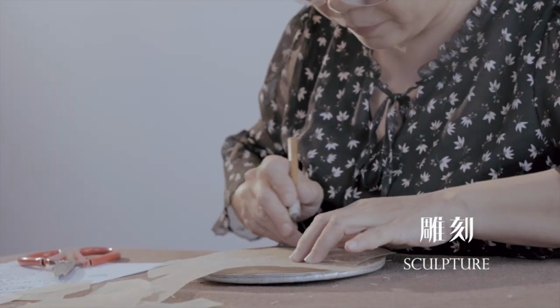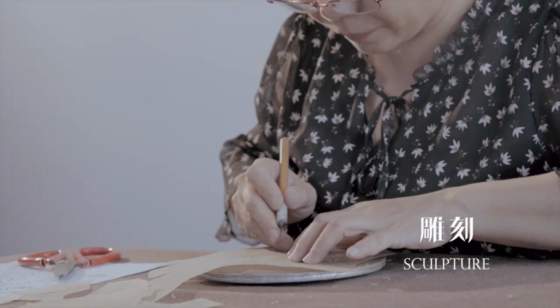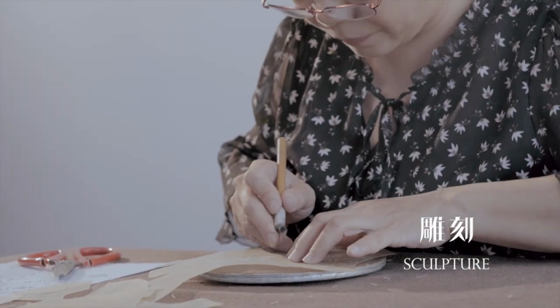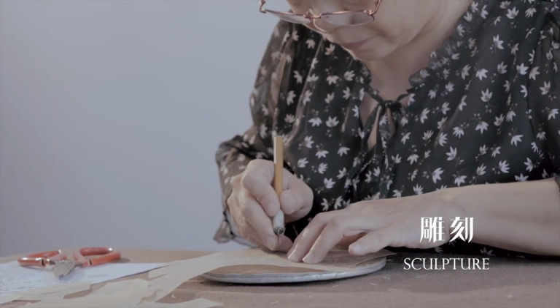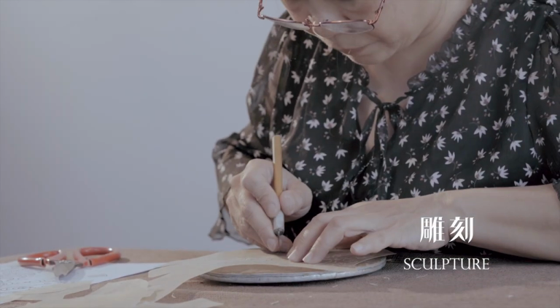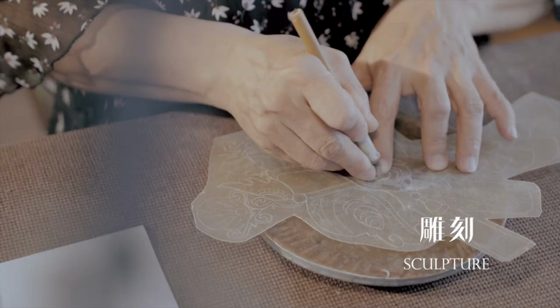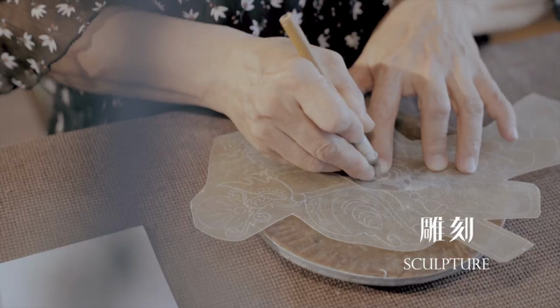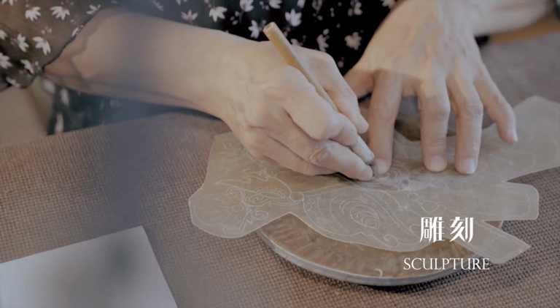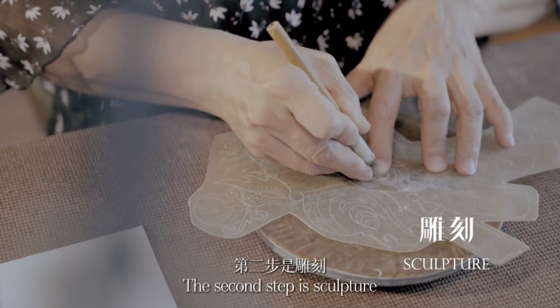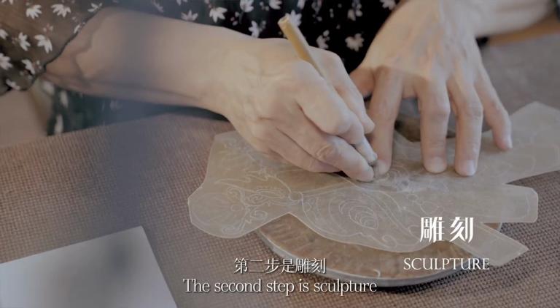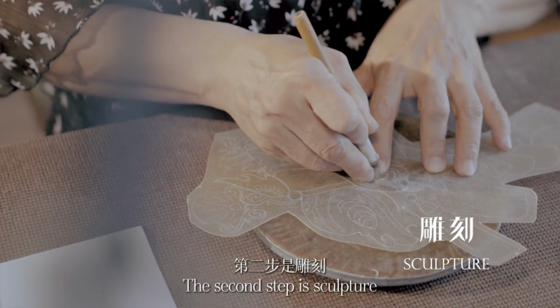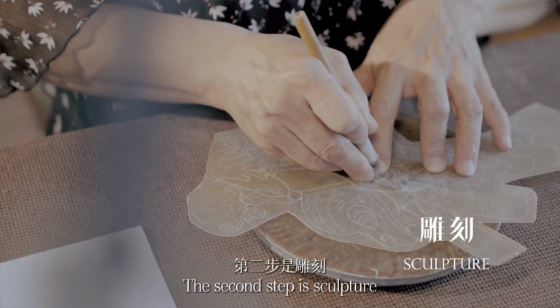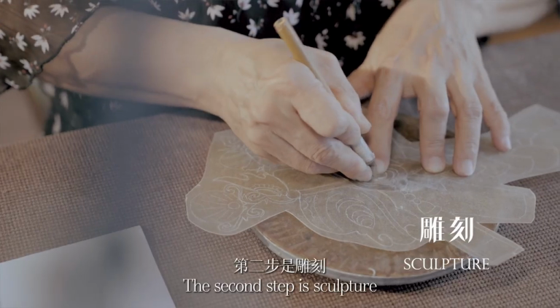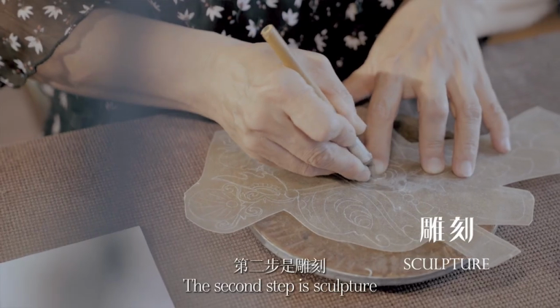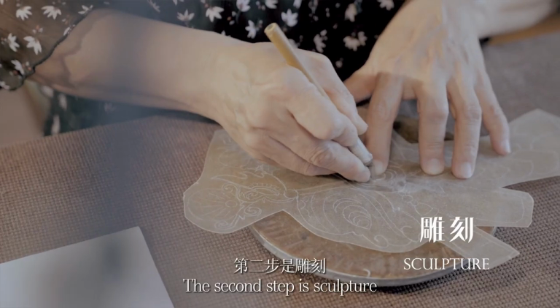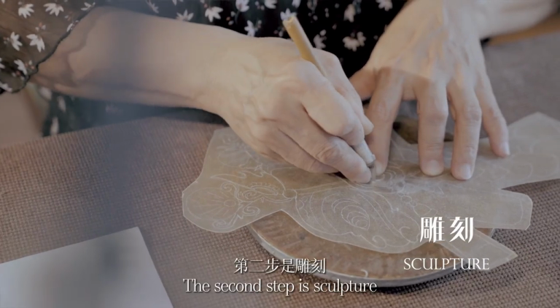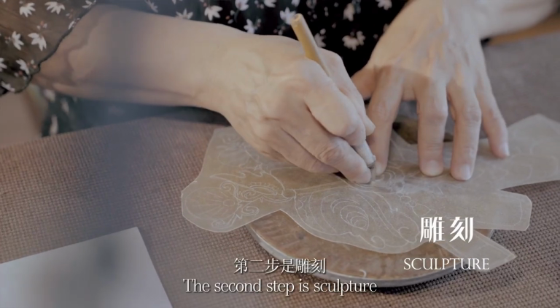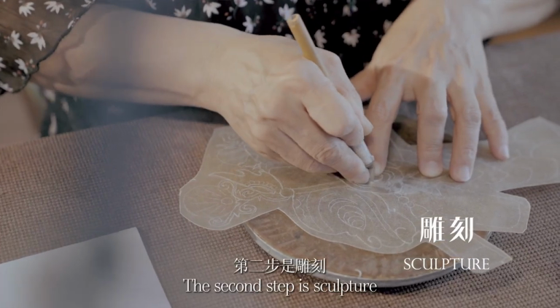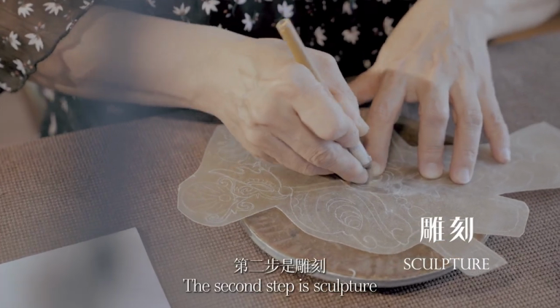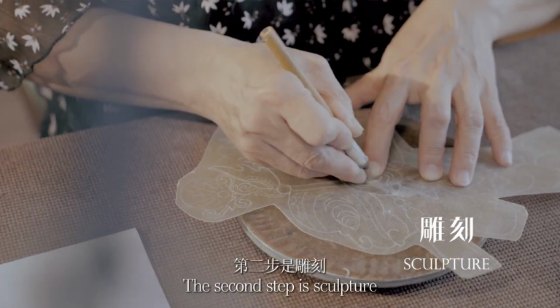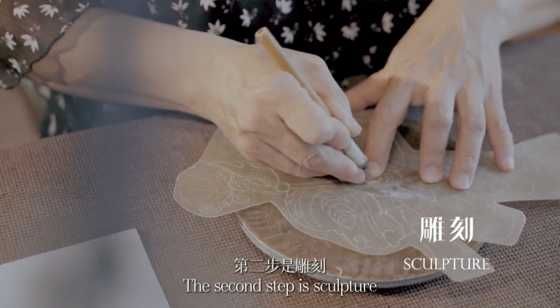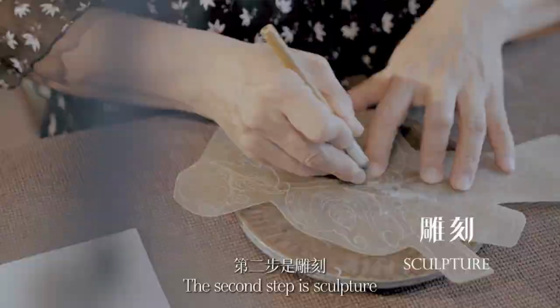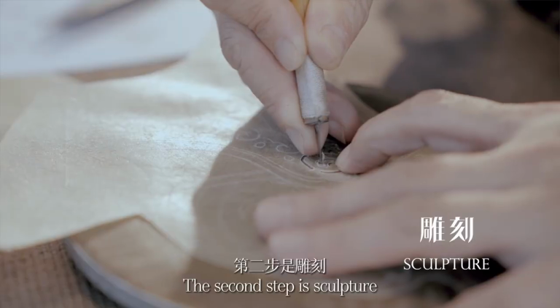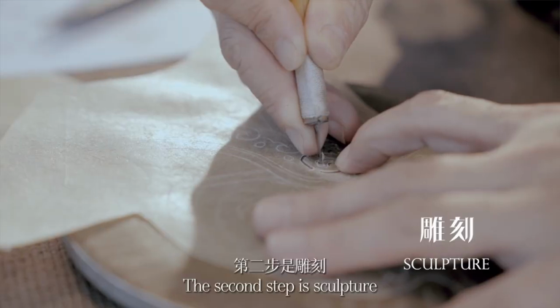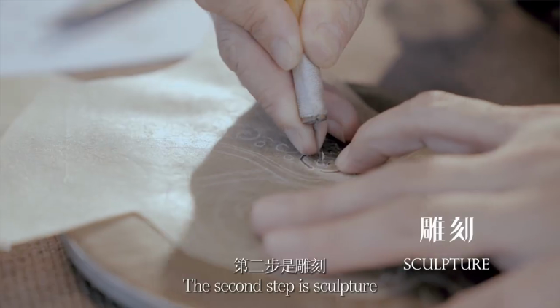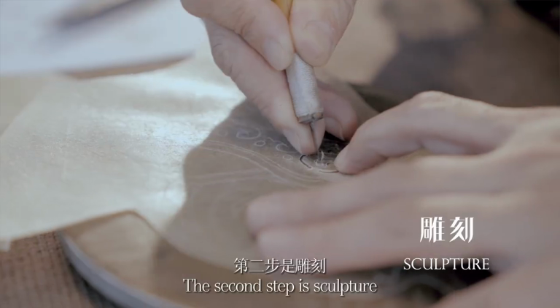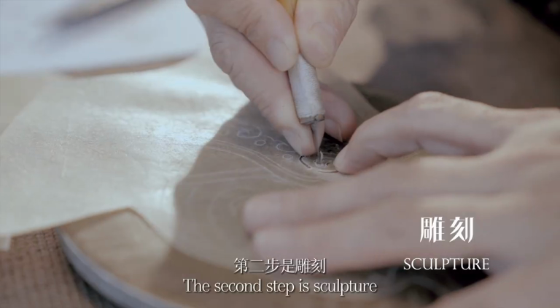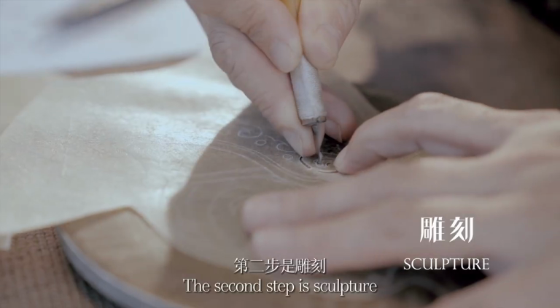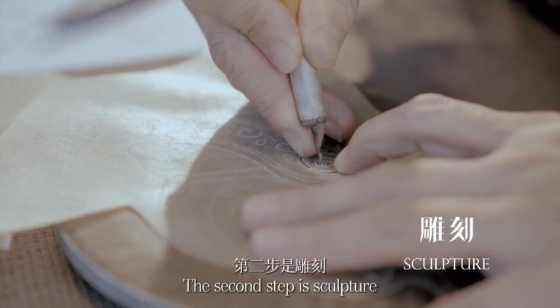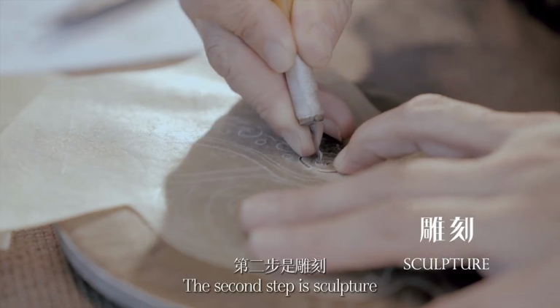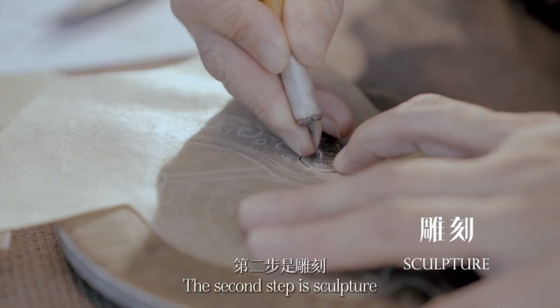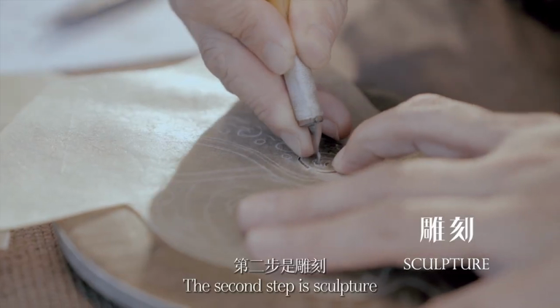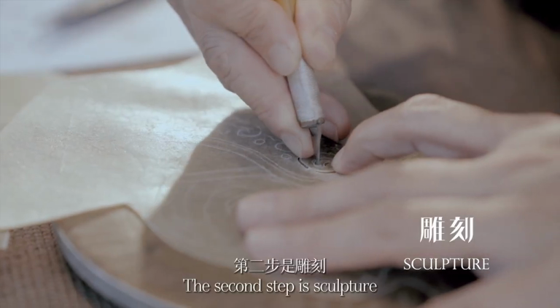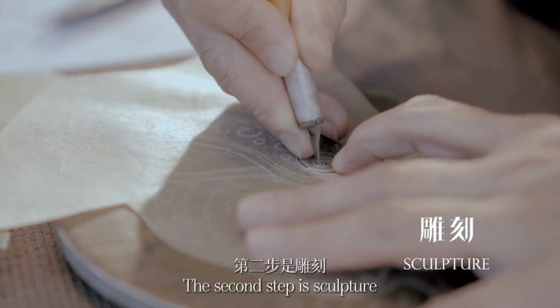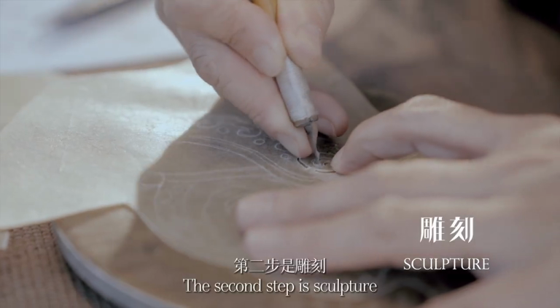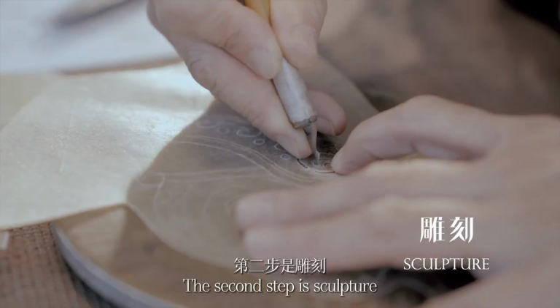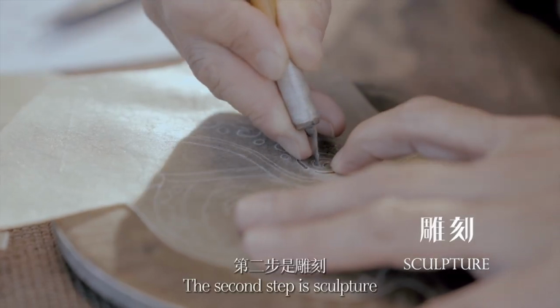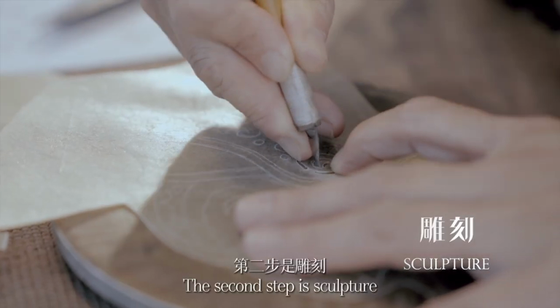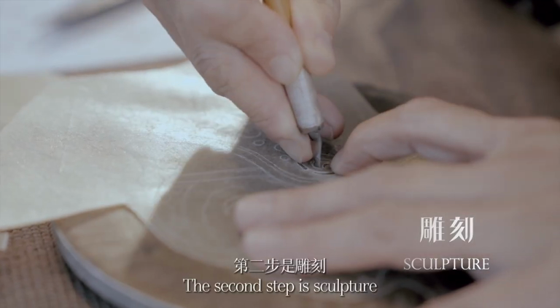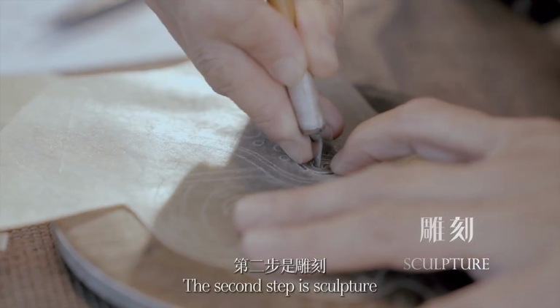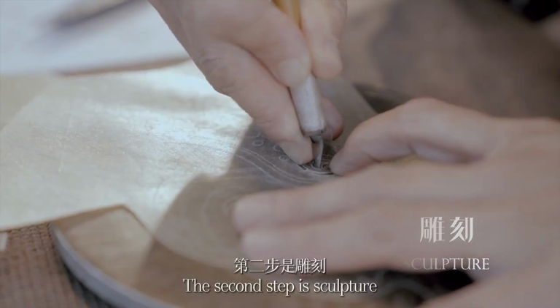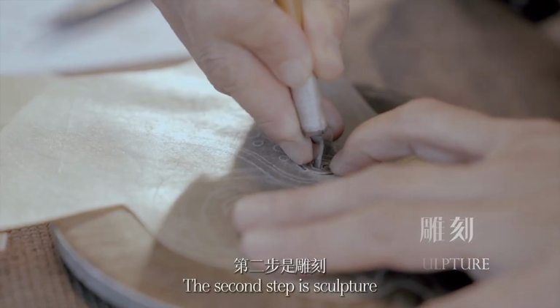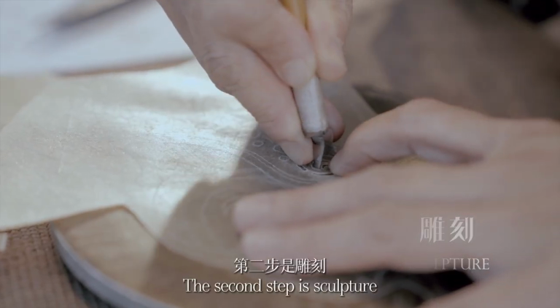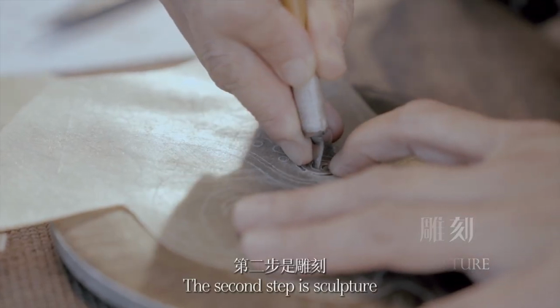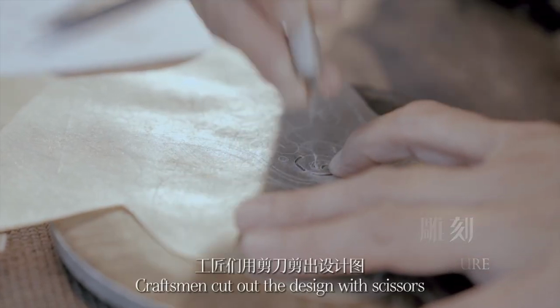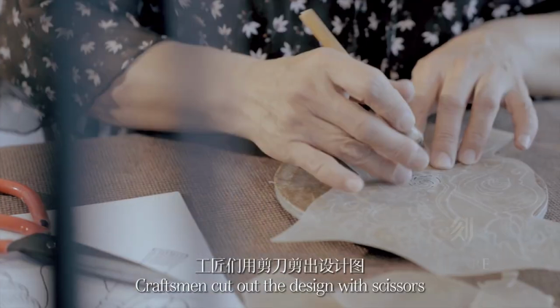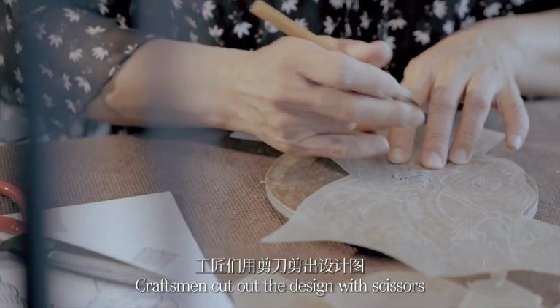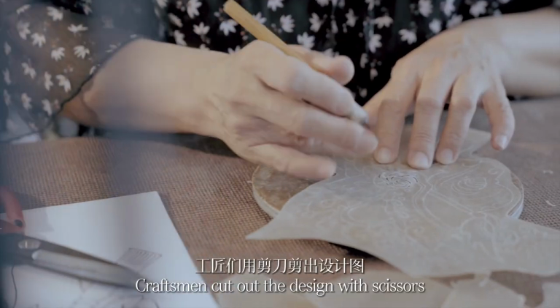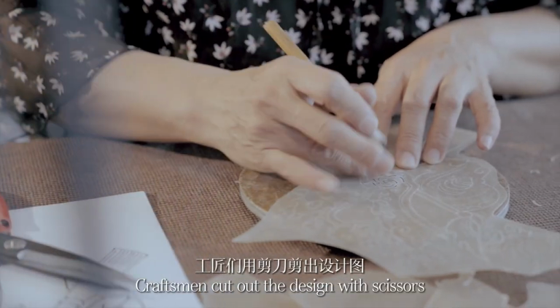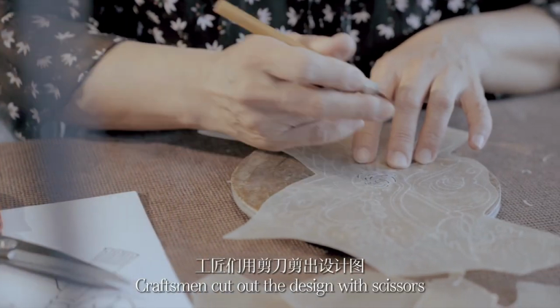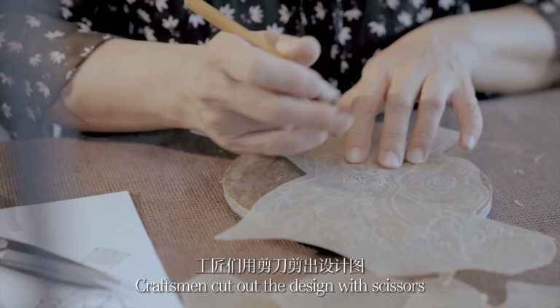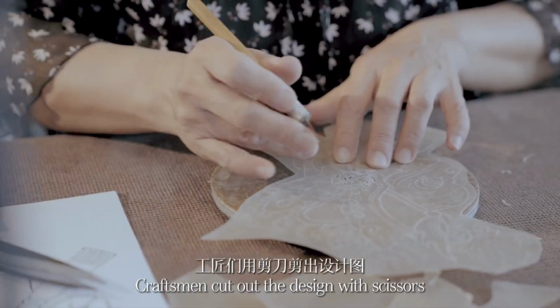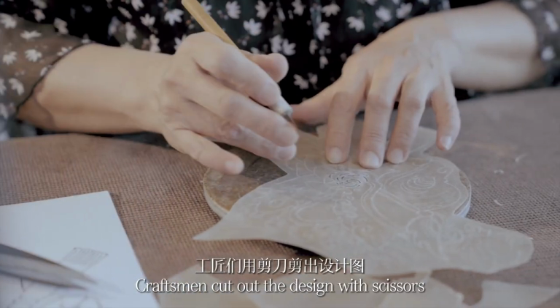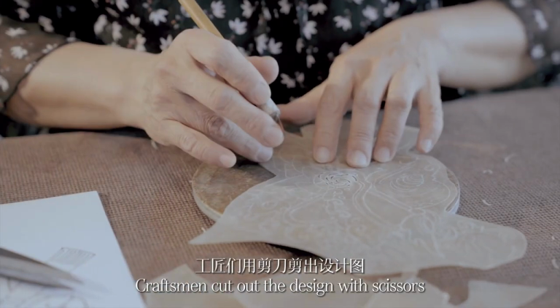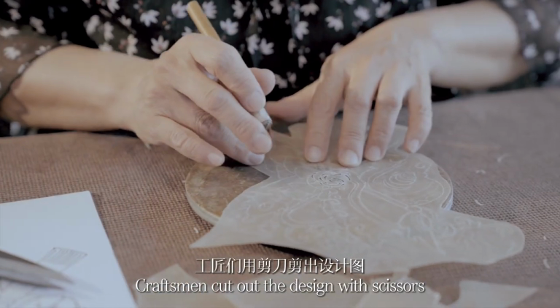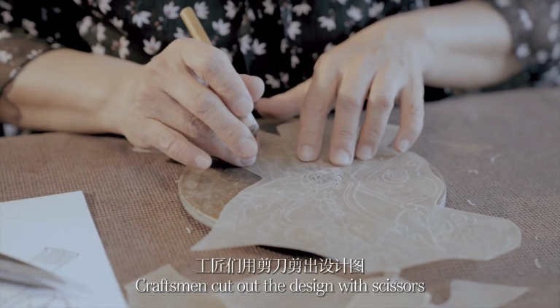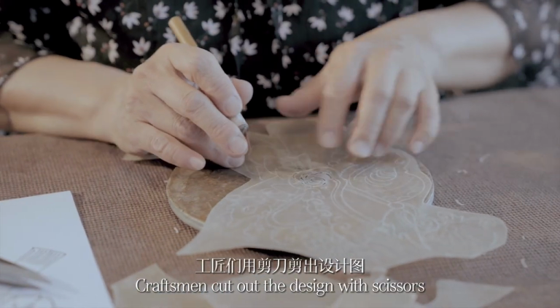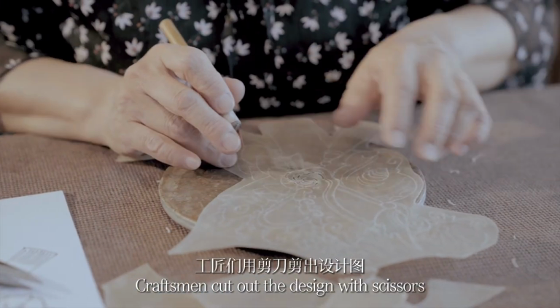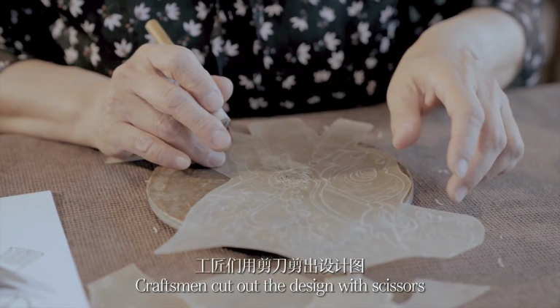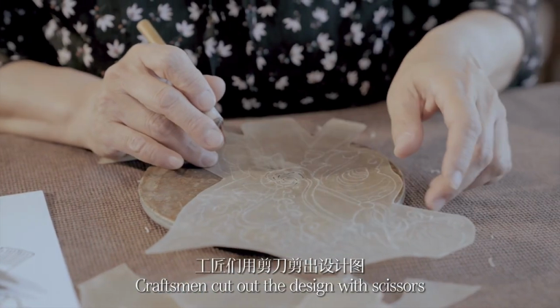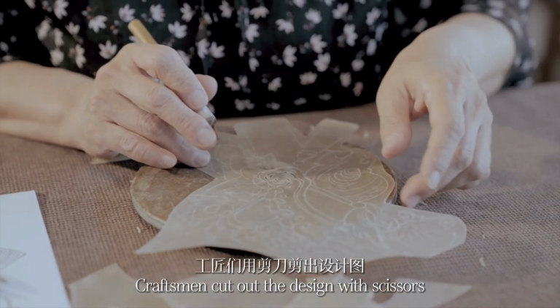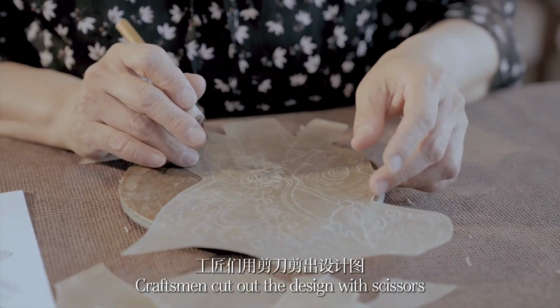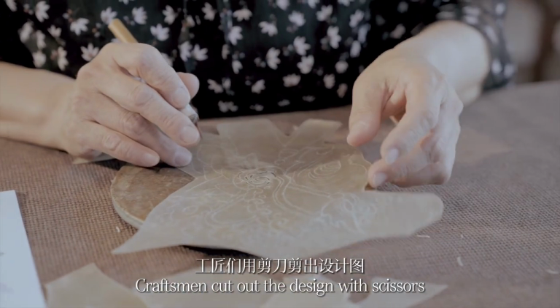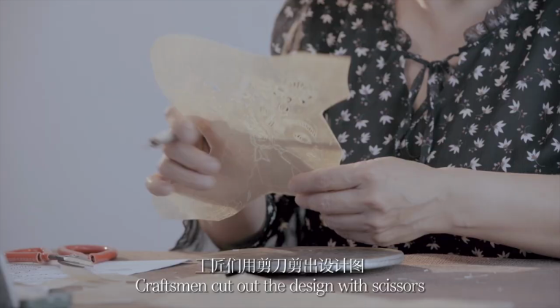The second step is sculpture. Craftsmen cut out the design with scissors.